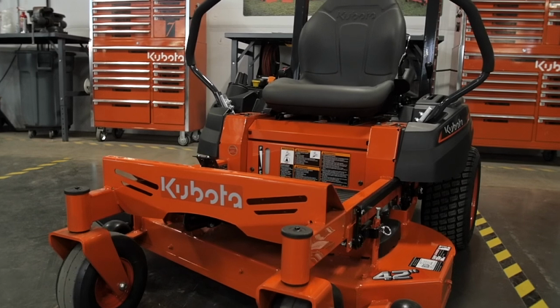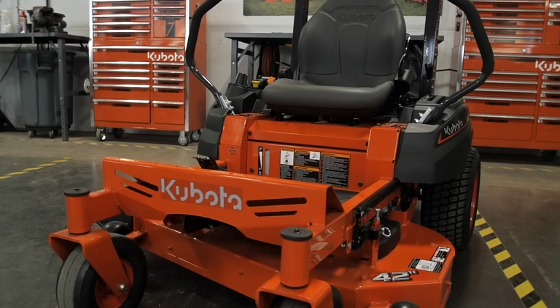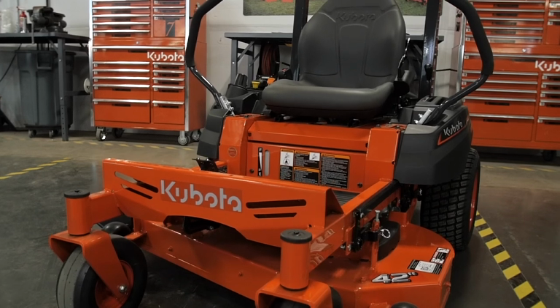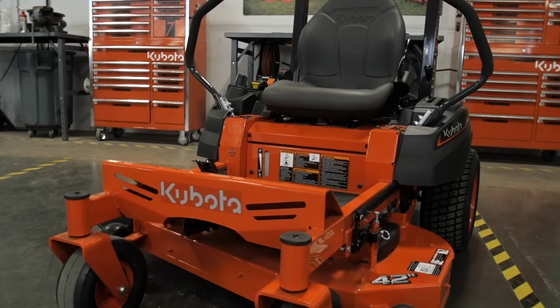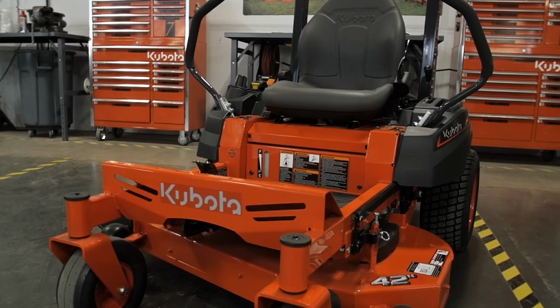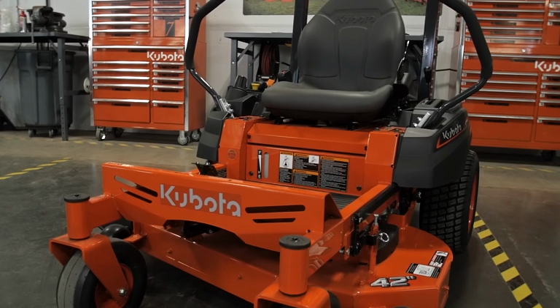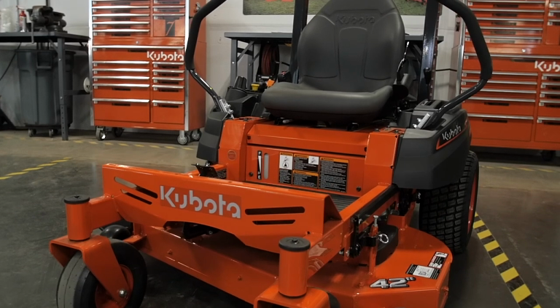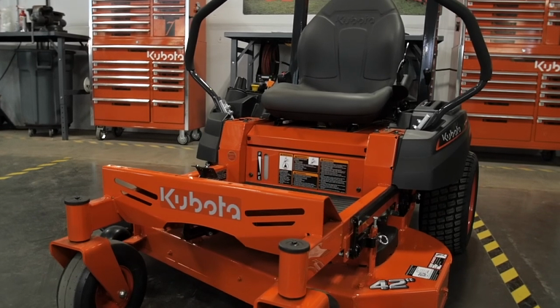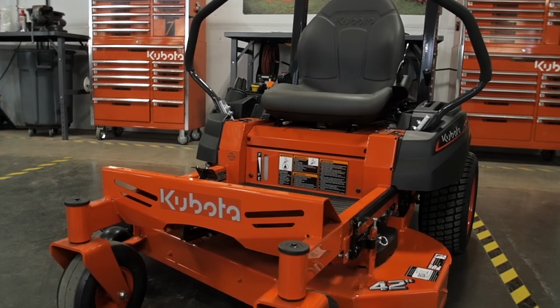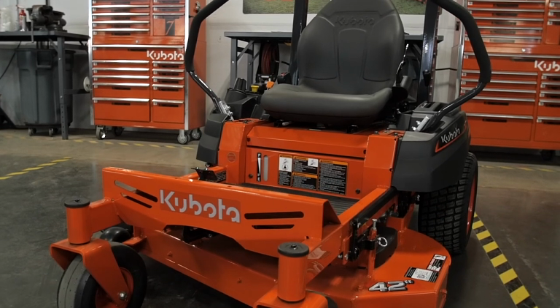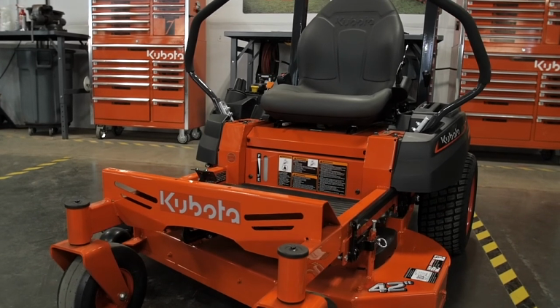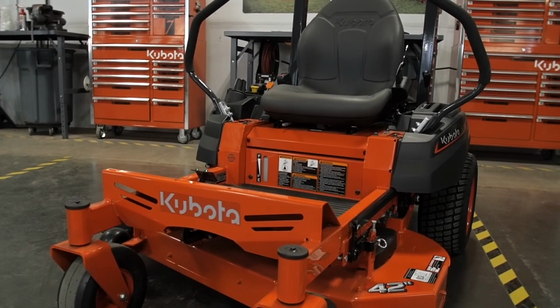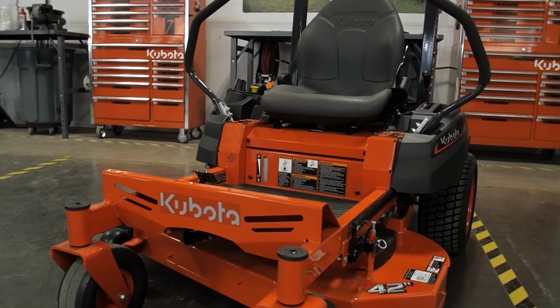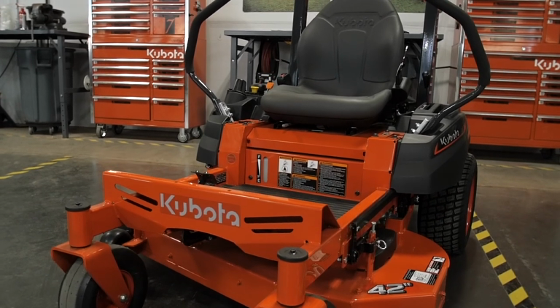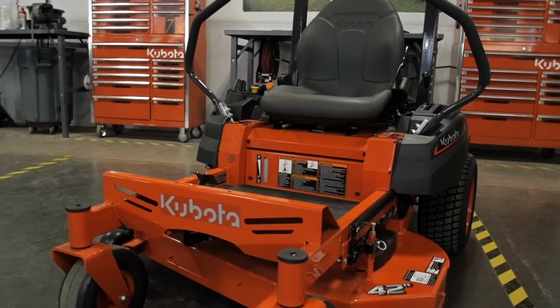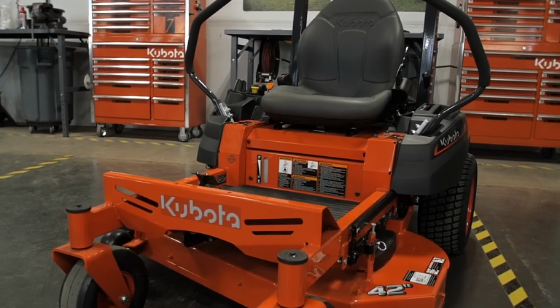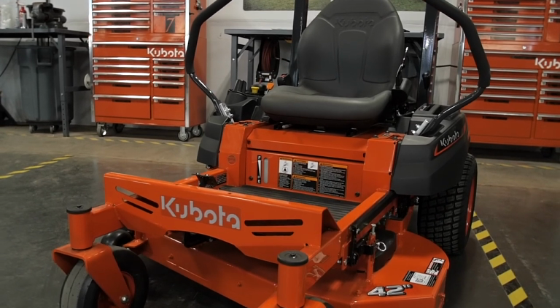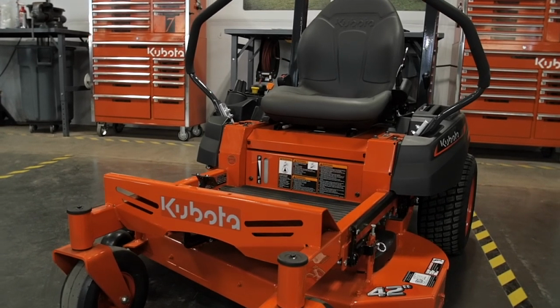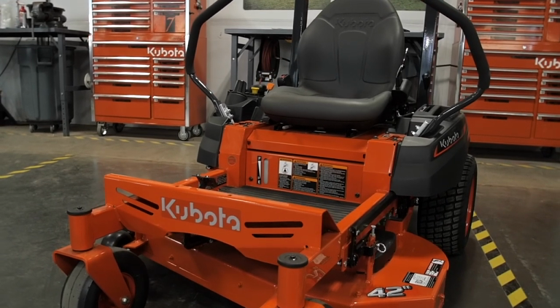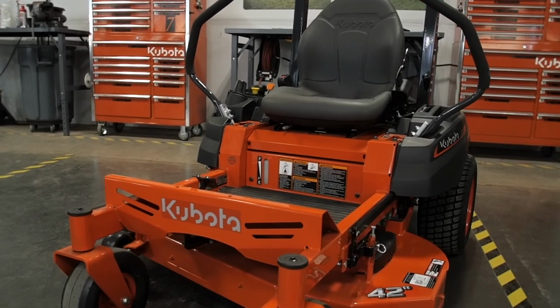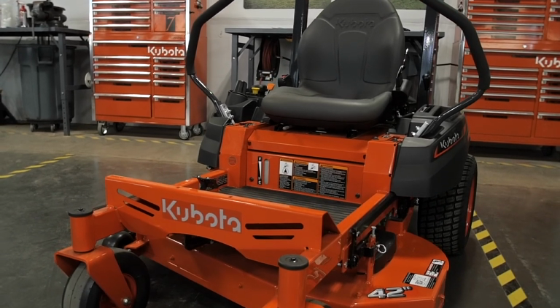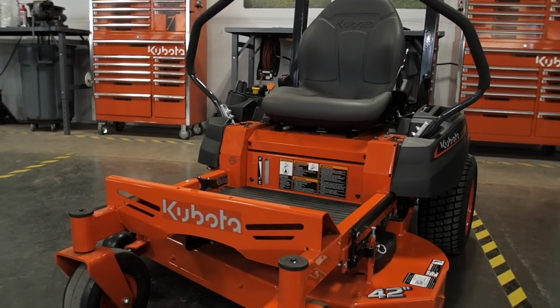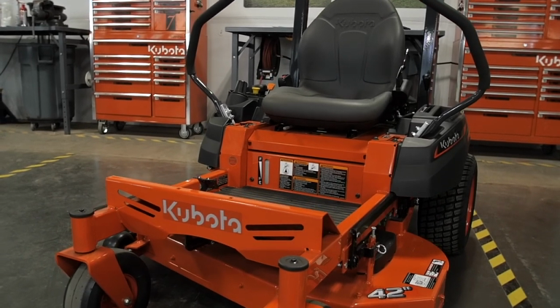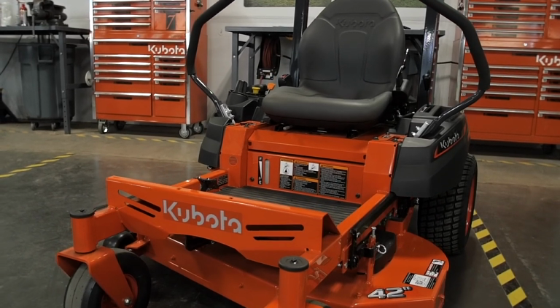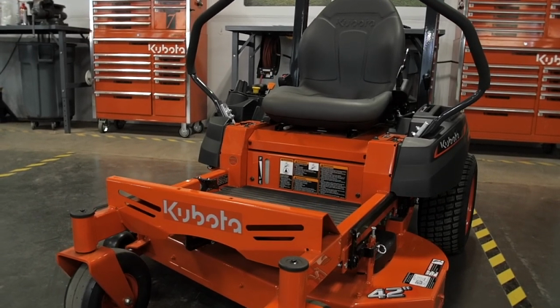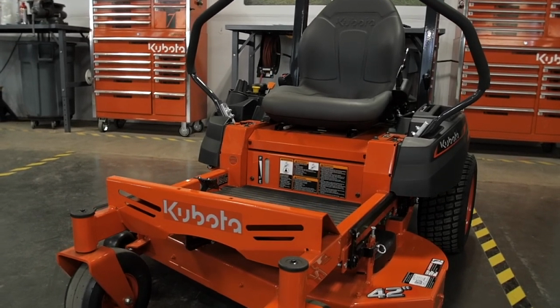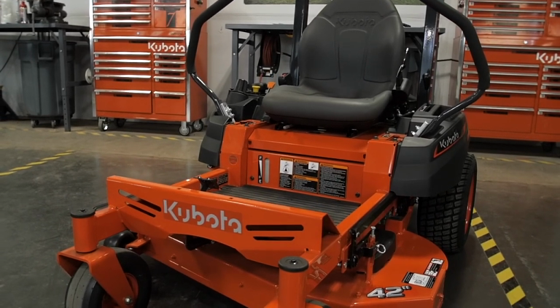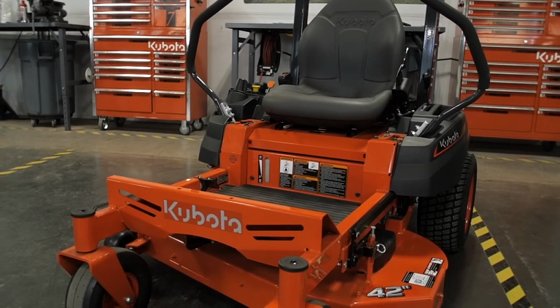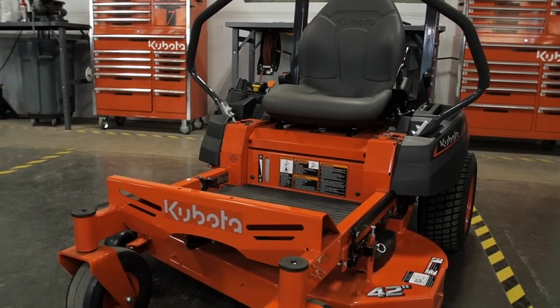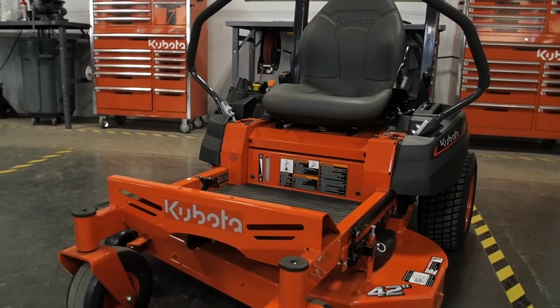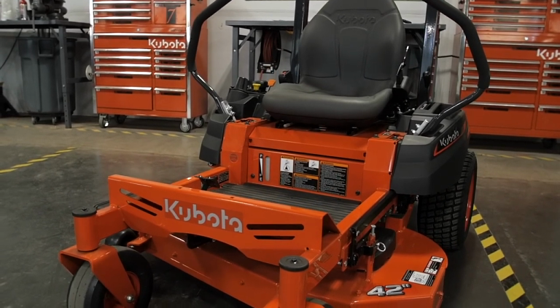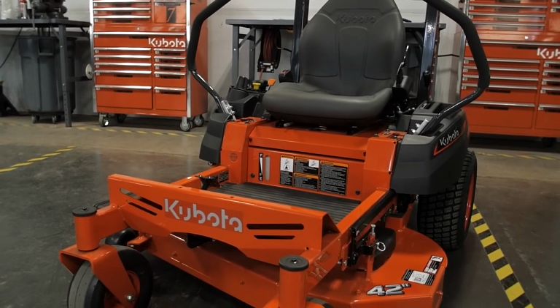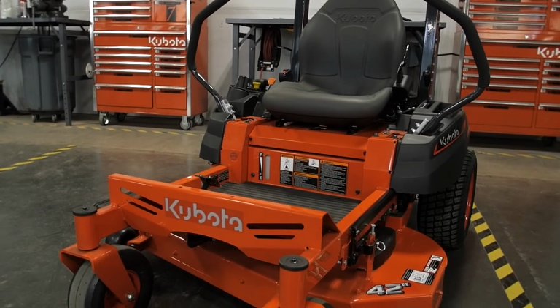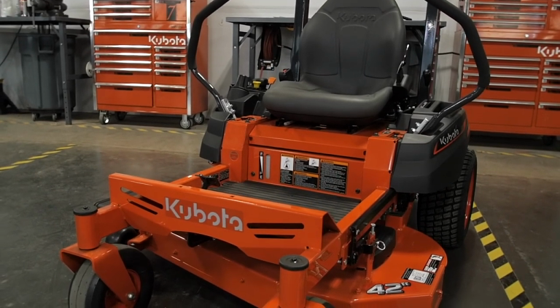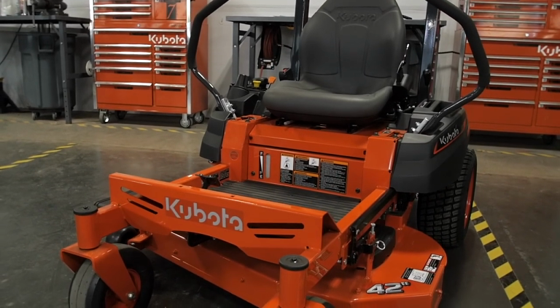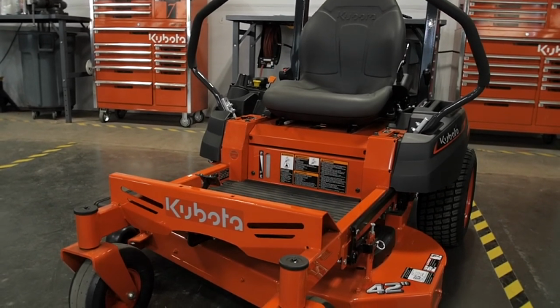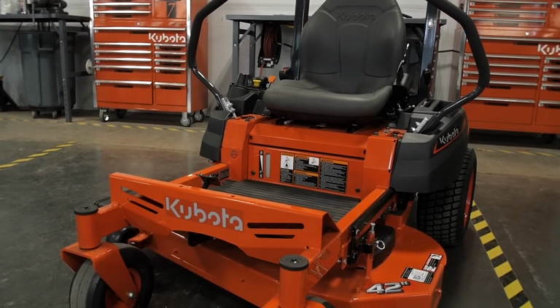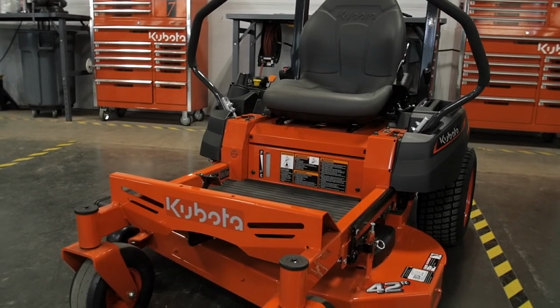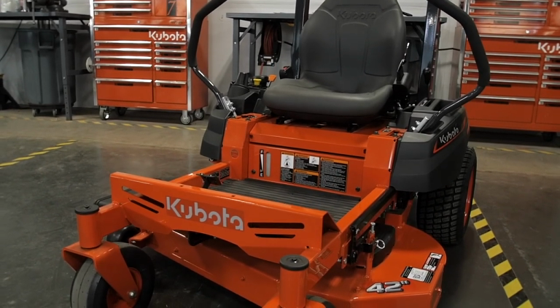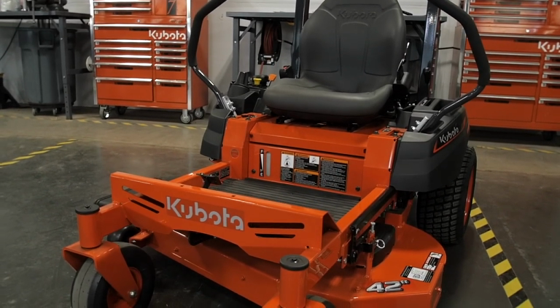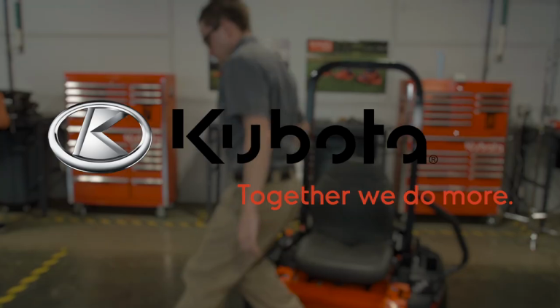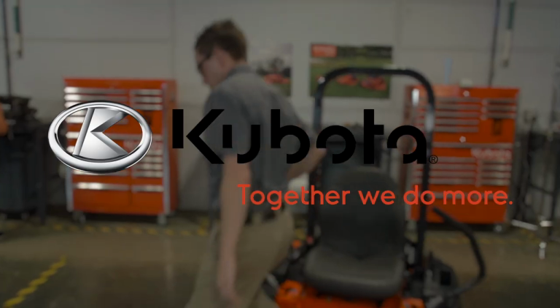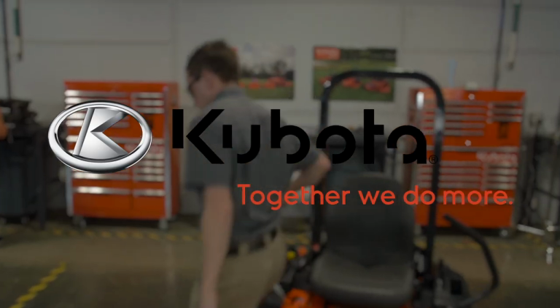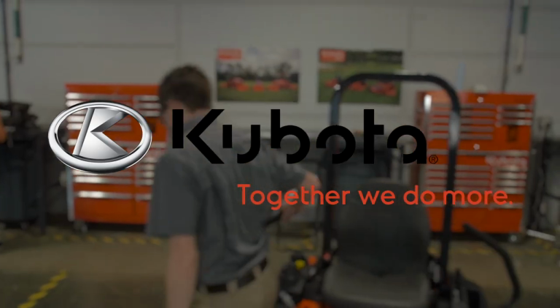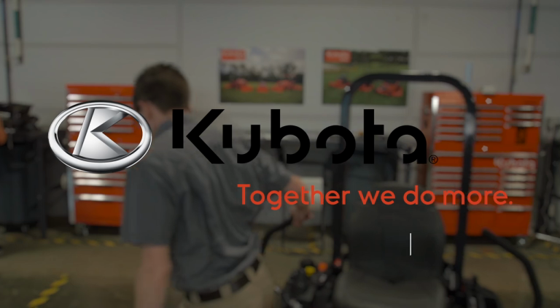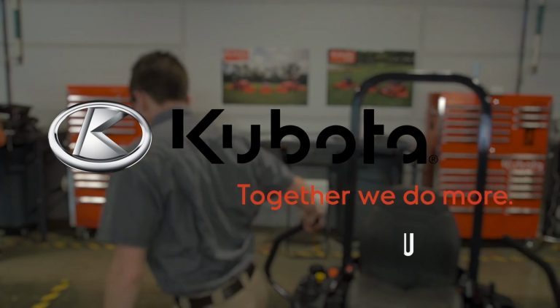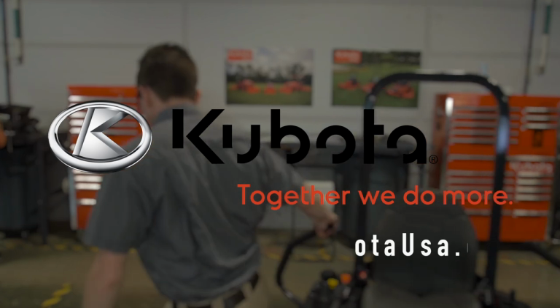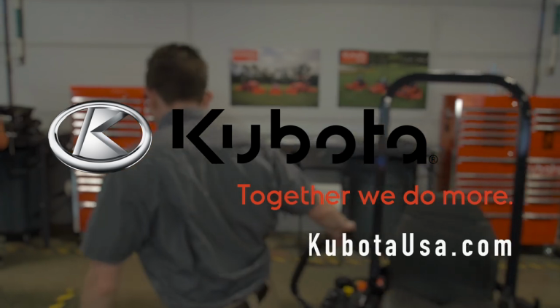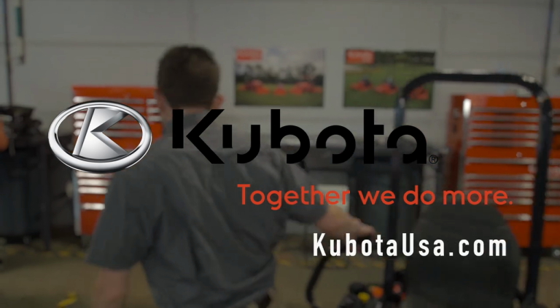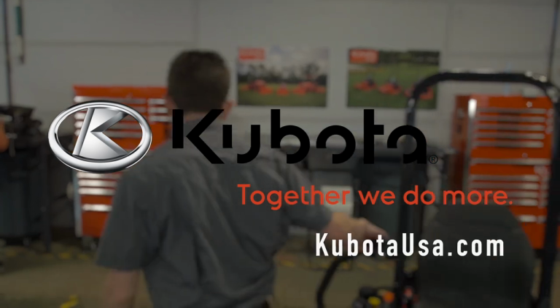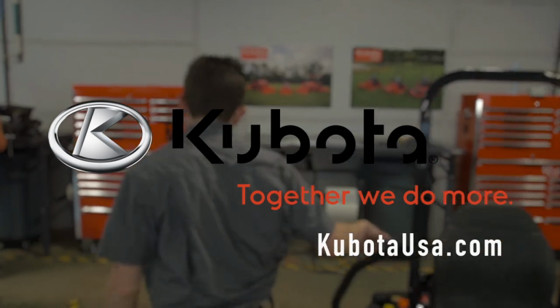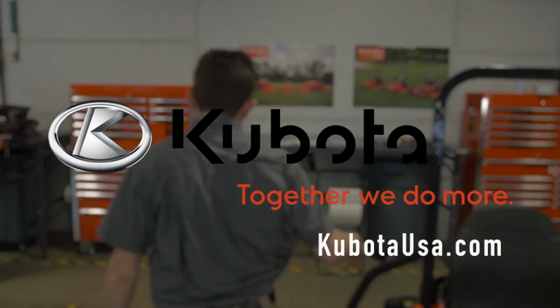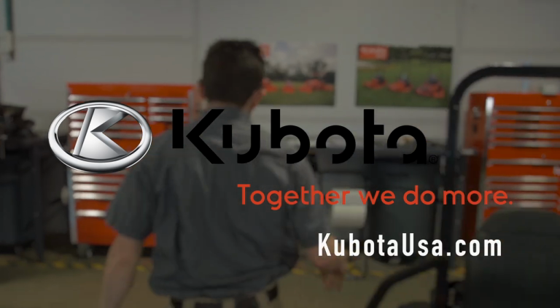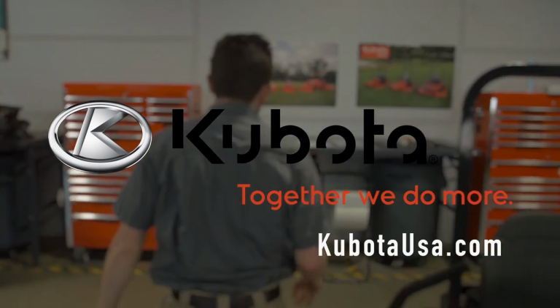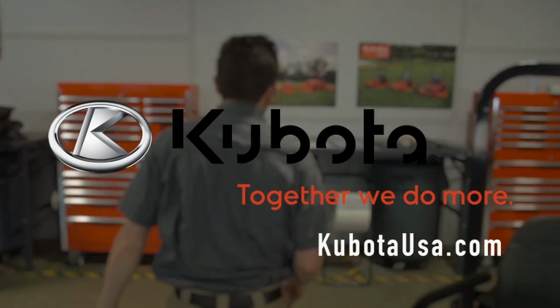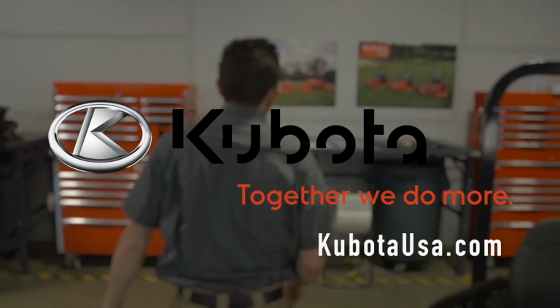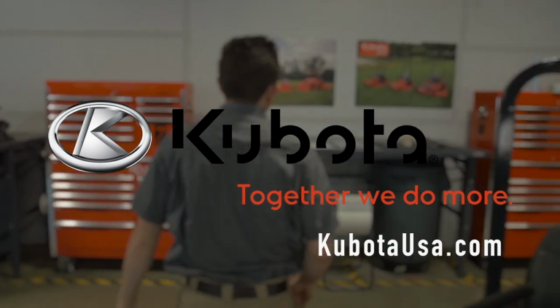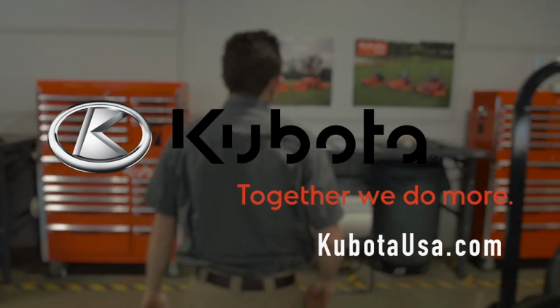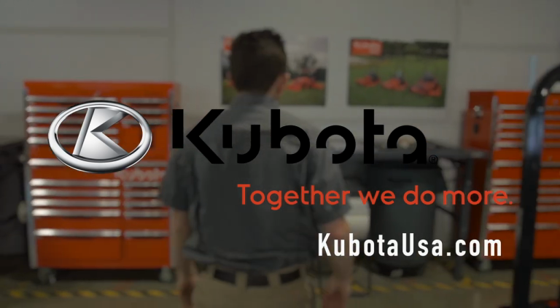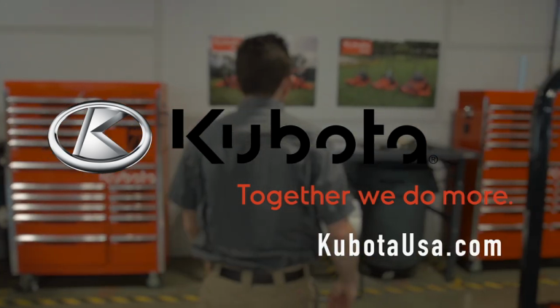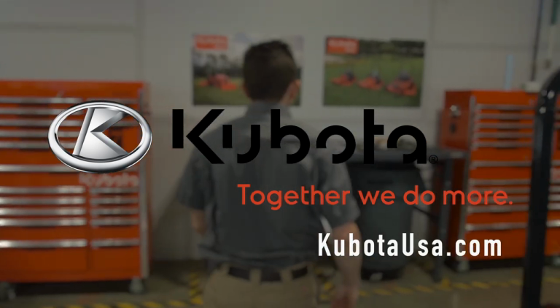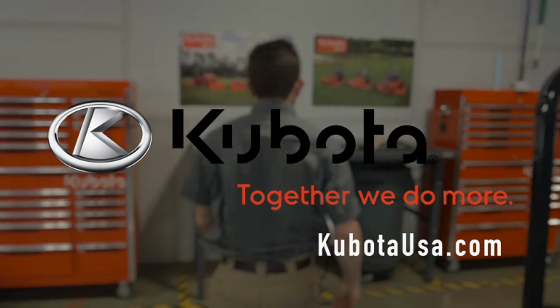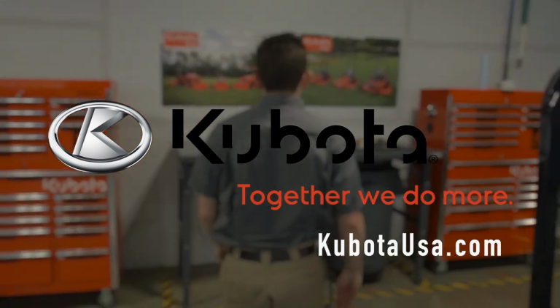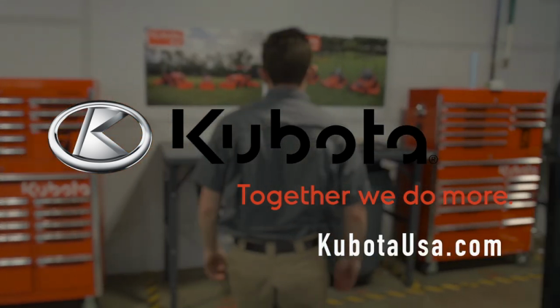It's also important to check the oil level prior to each use. Thanks for watching Kubota — together, we do more.